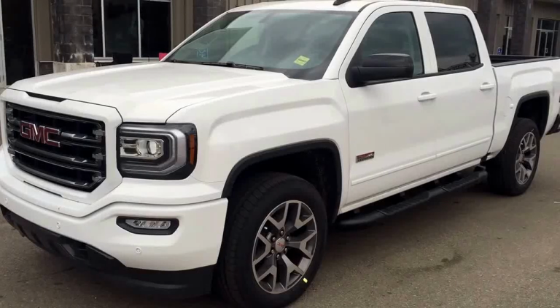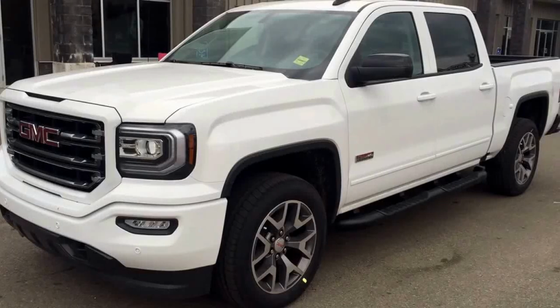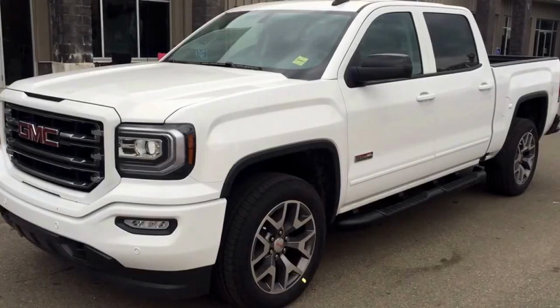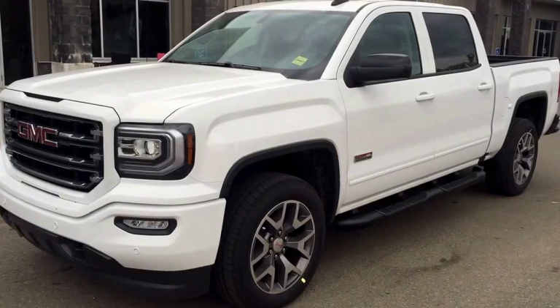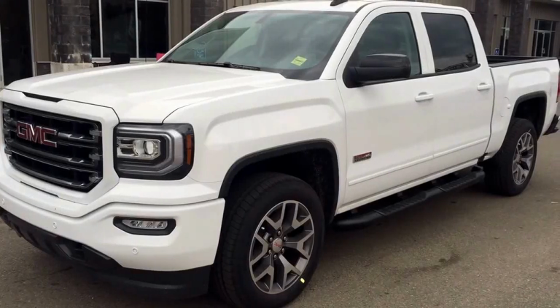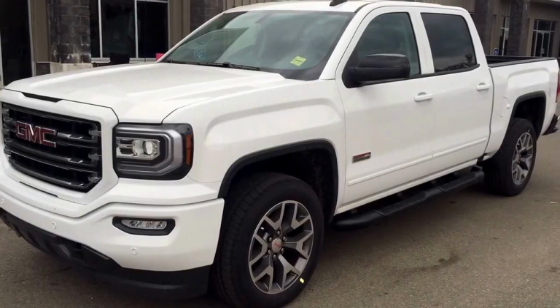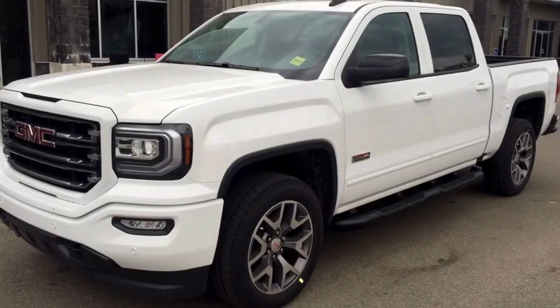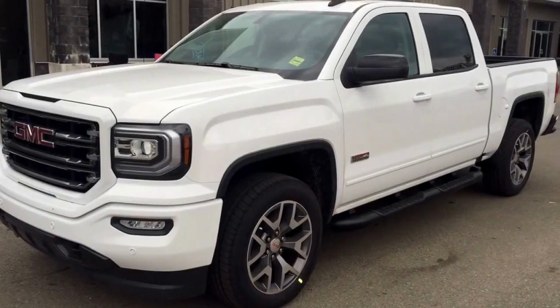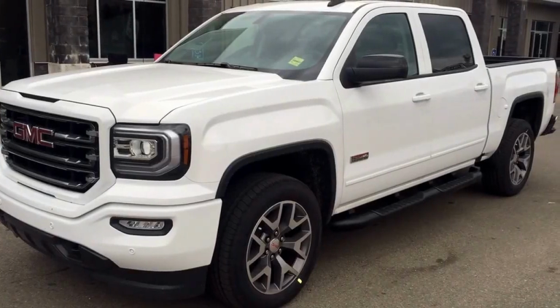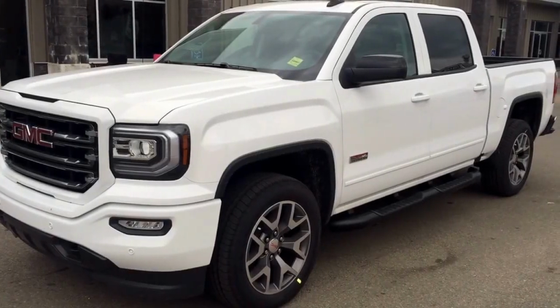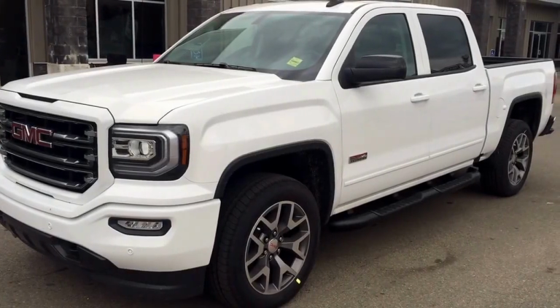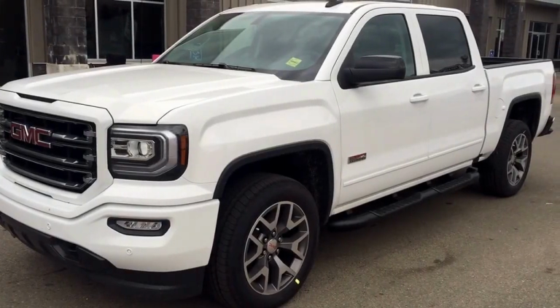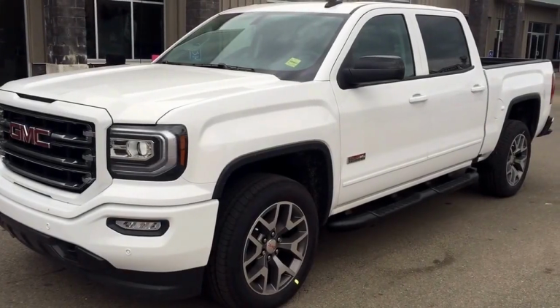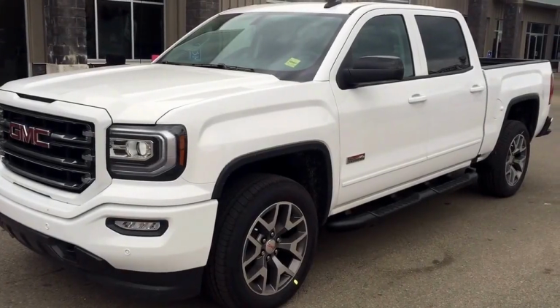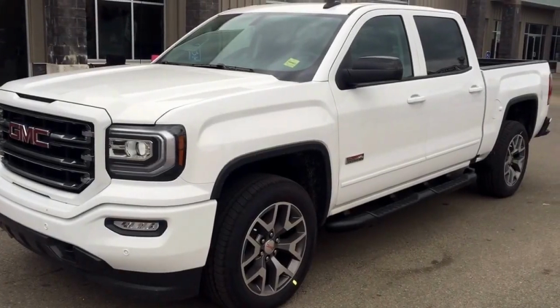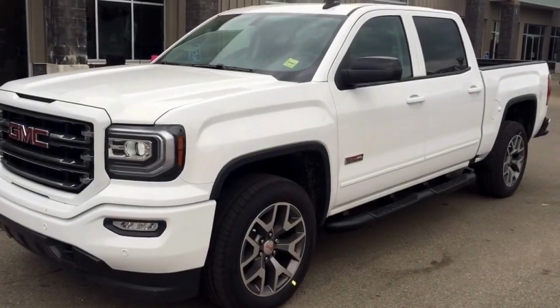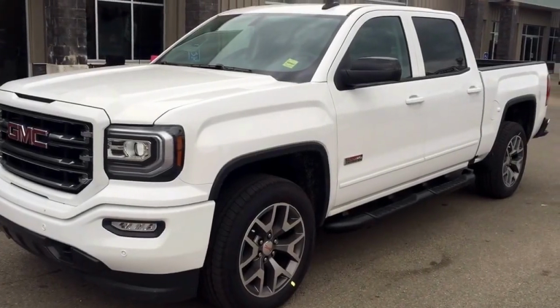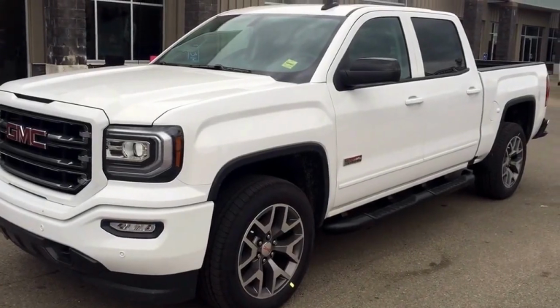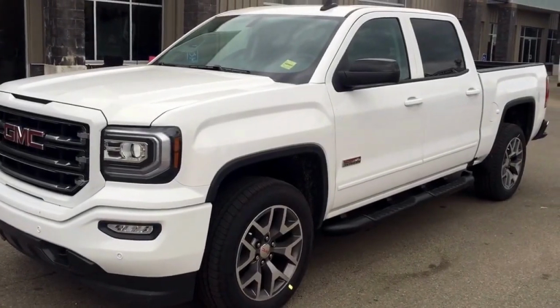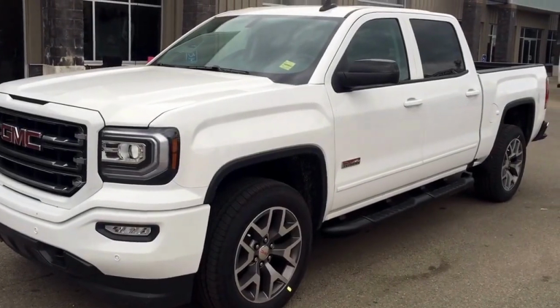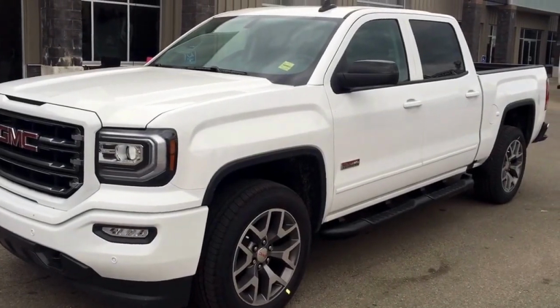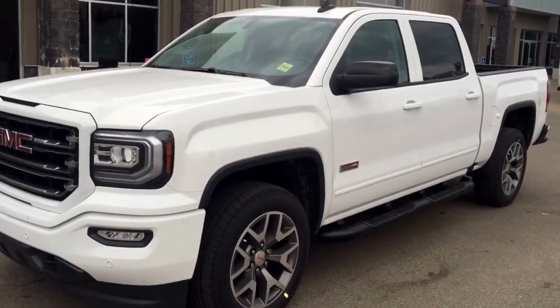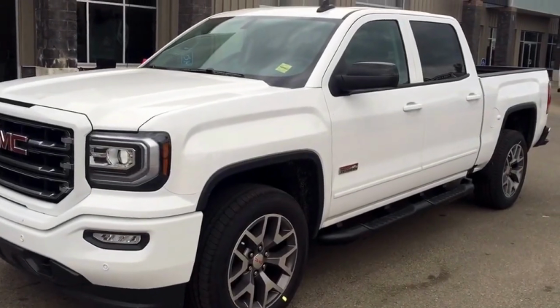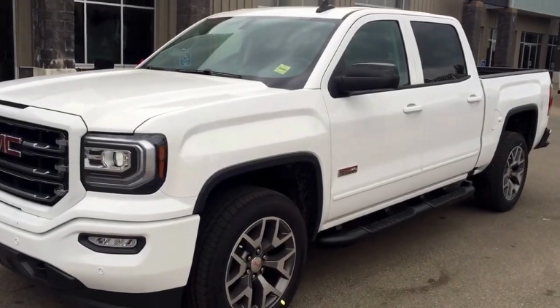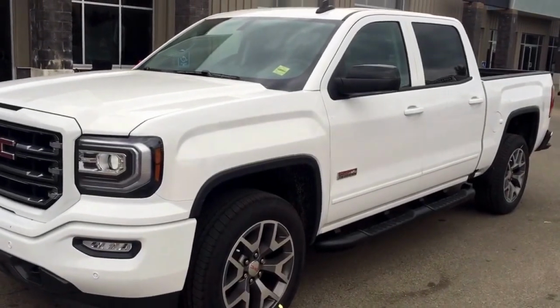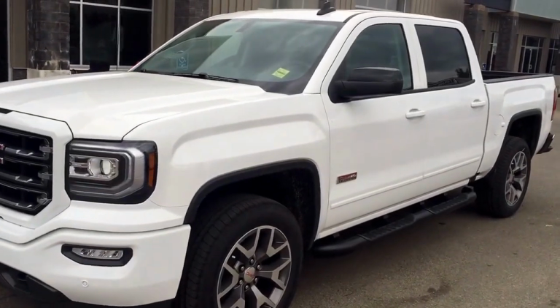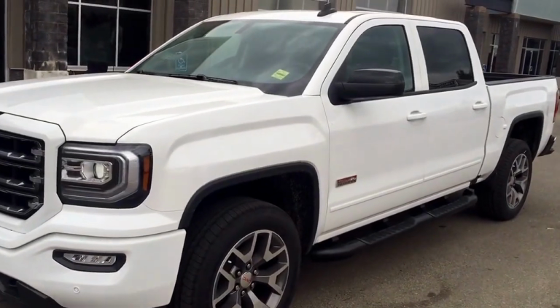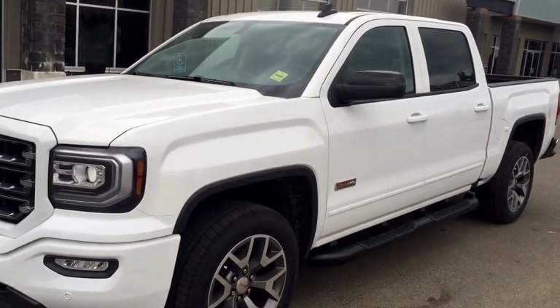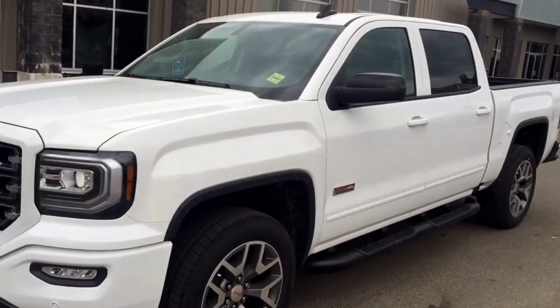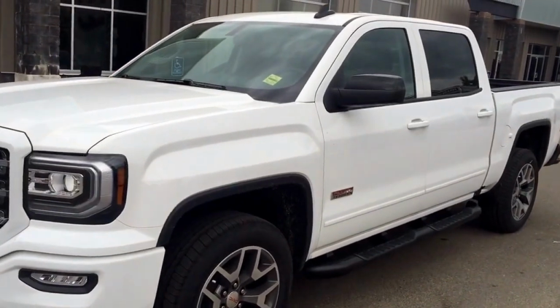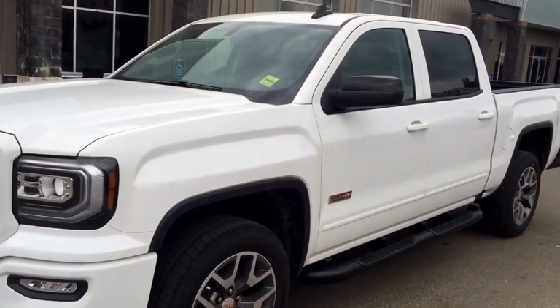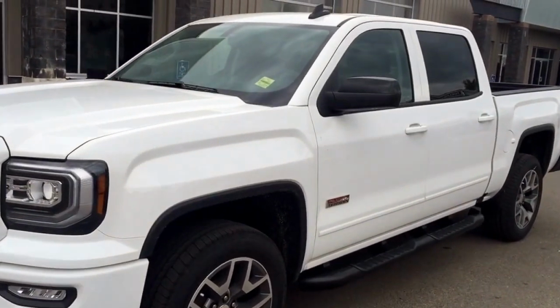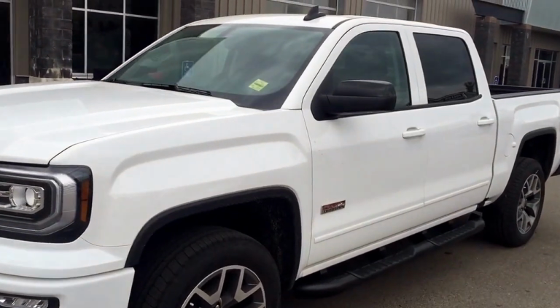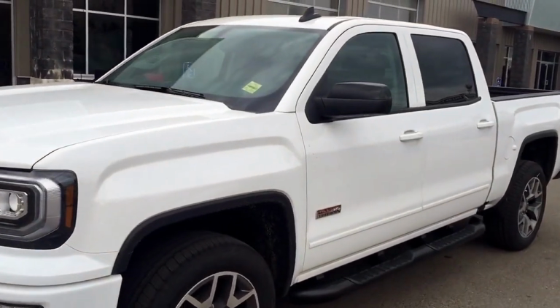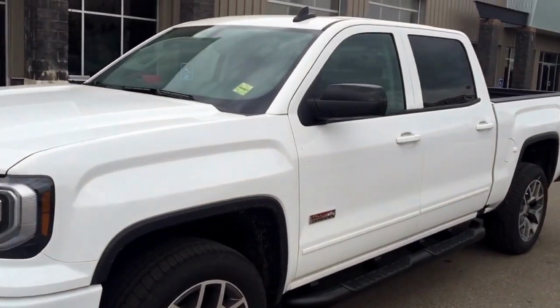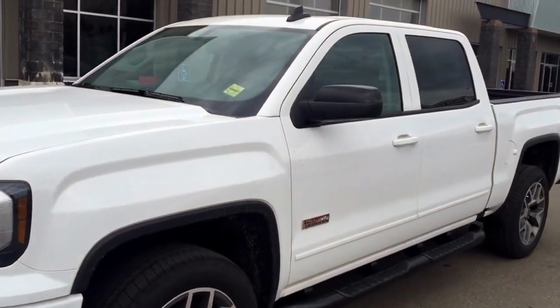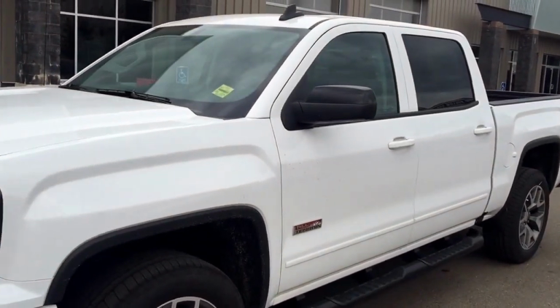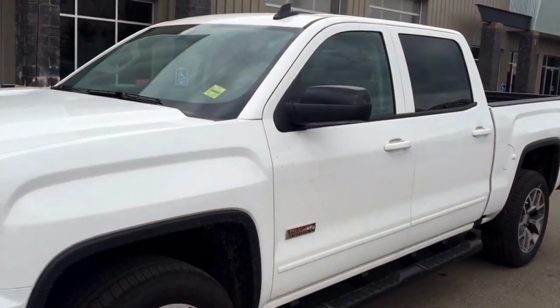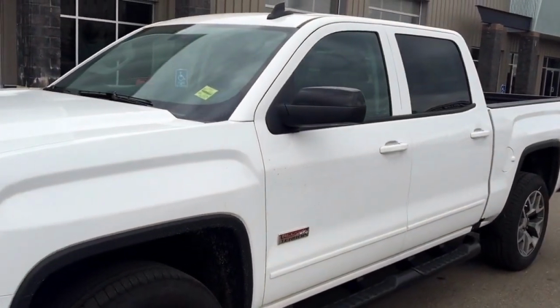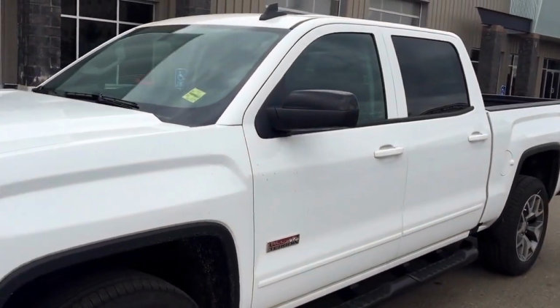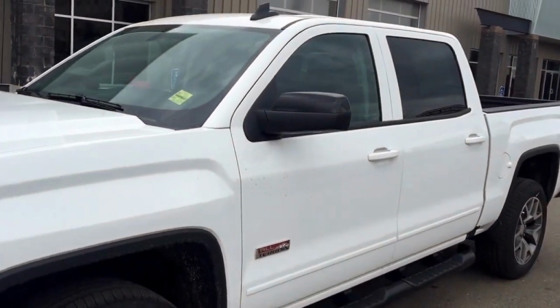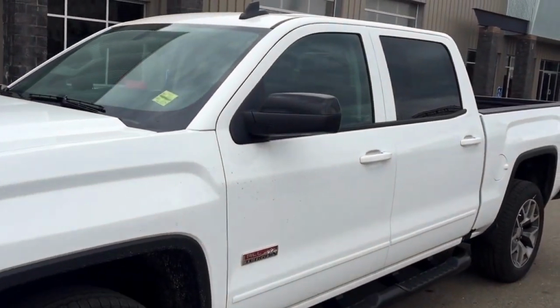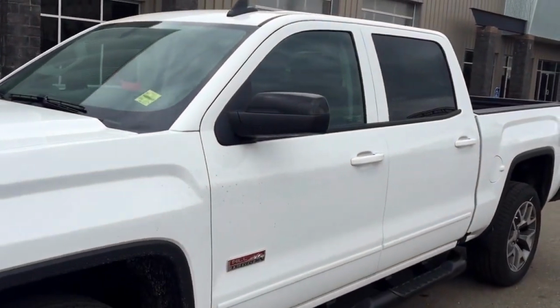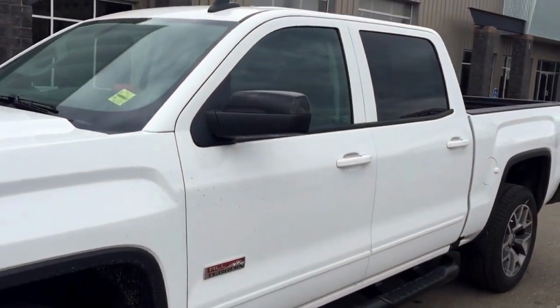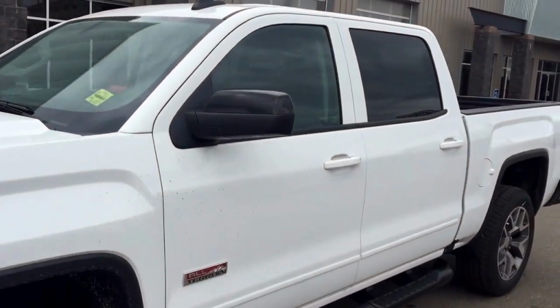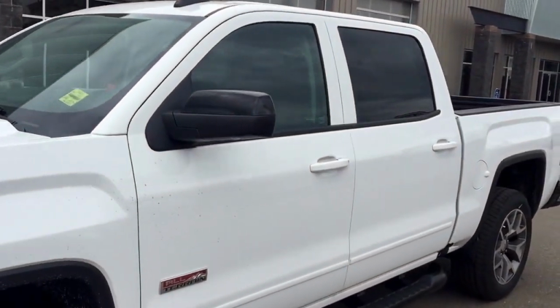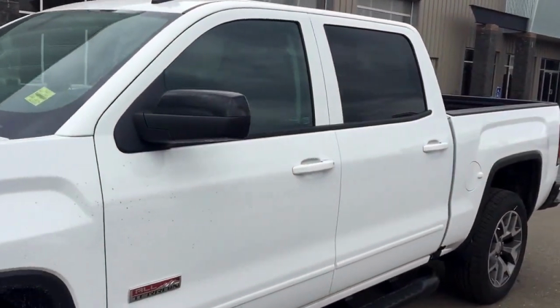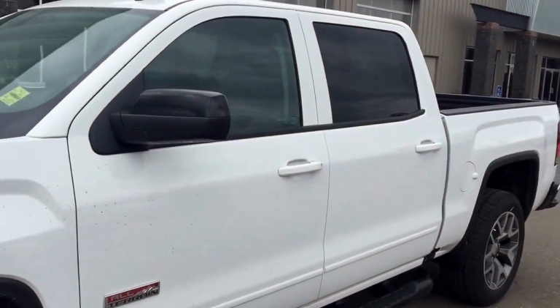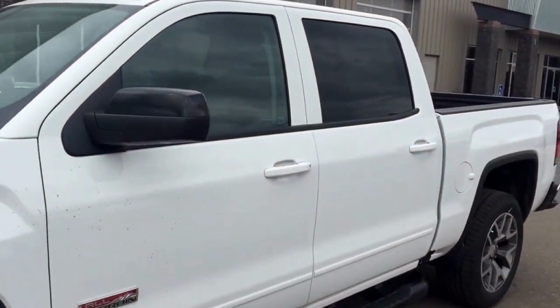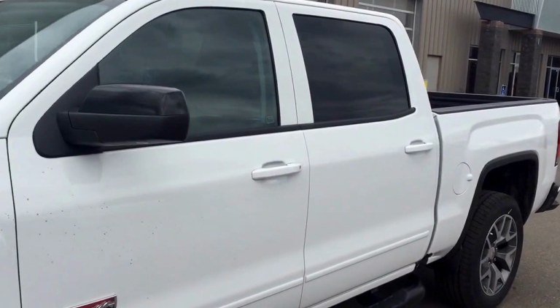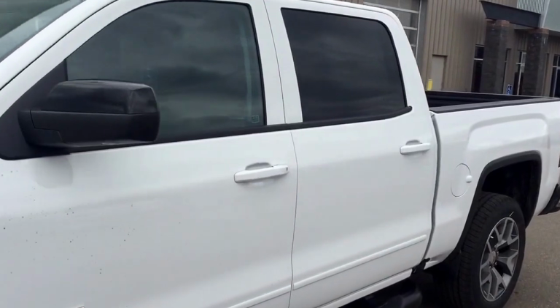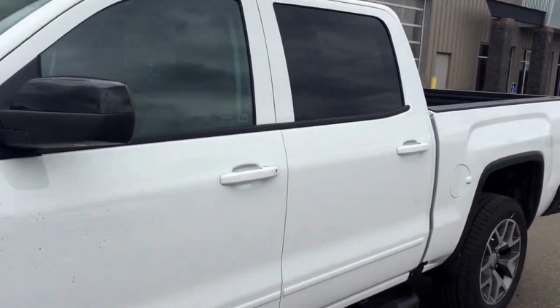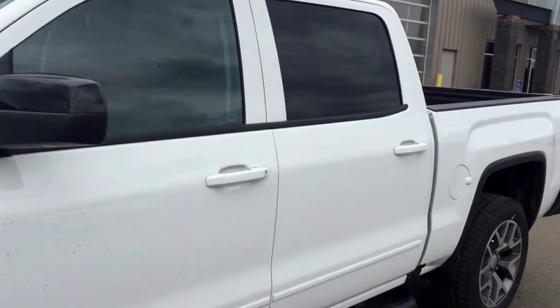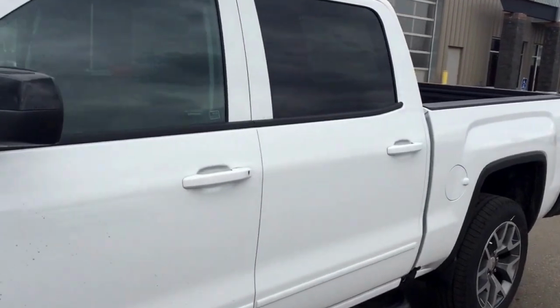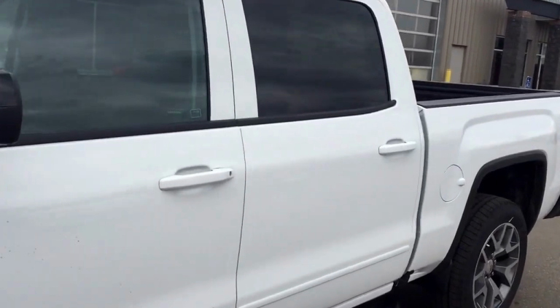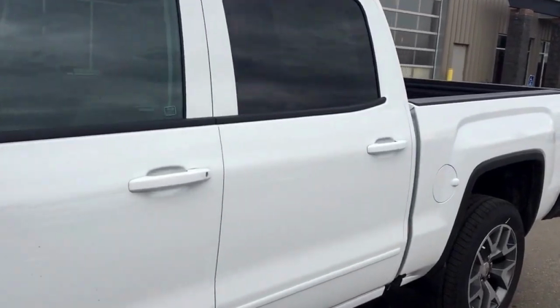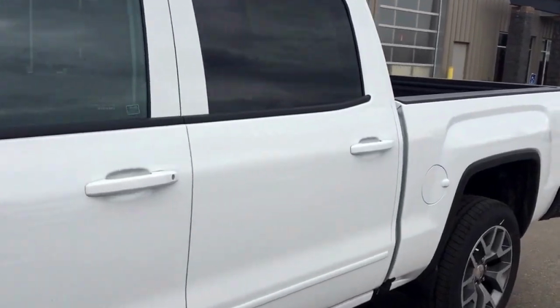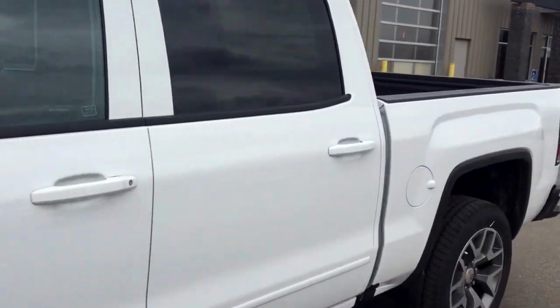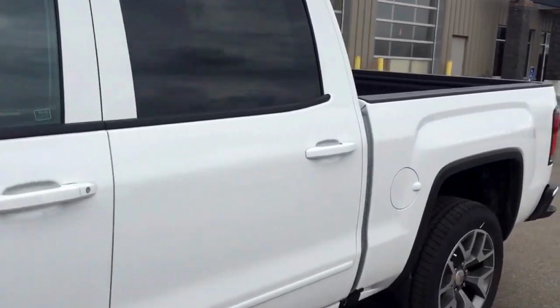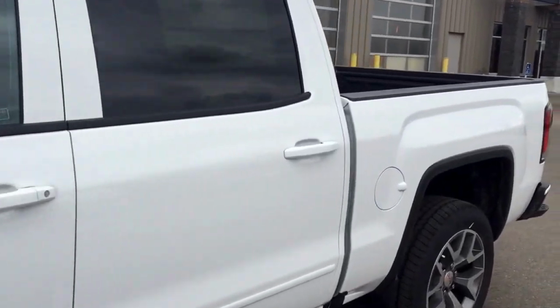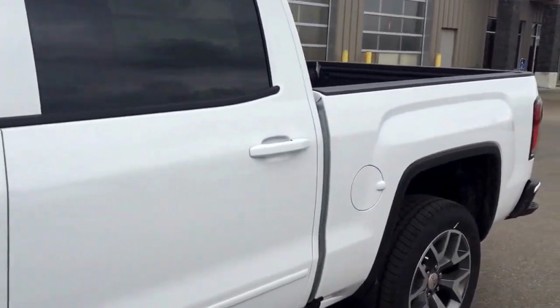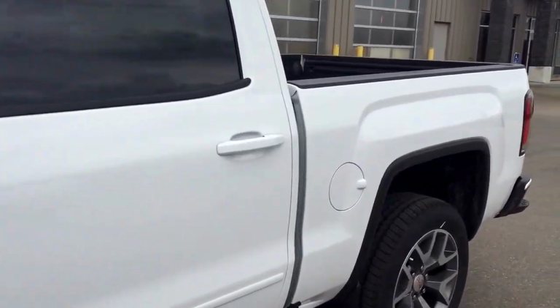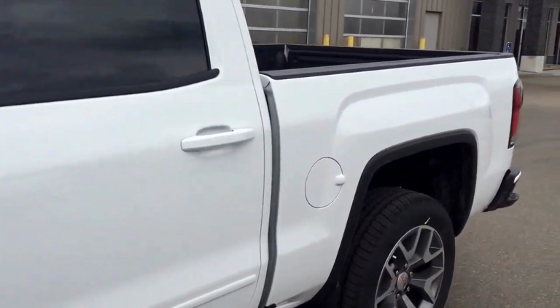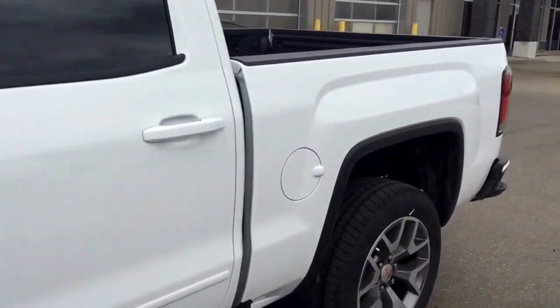Welcome to Davis Chevrolet. This is an all-new 2017 GMC Sierra in the color white.